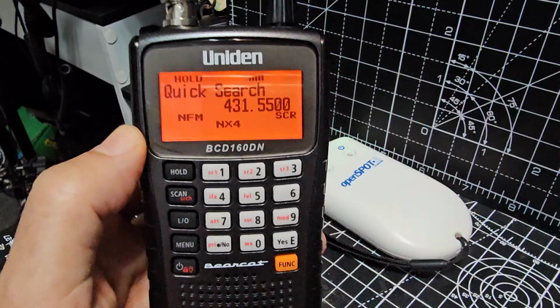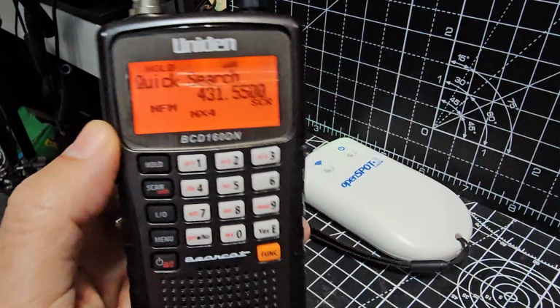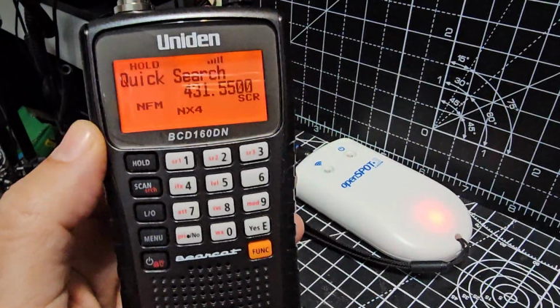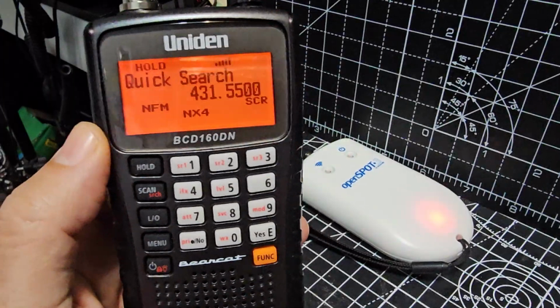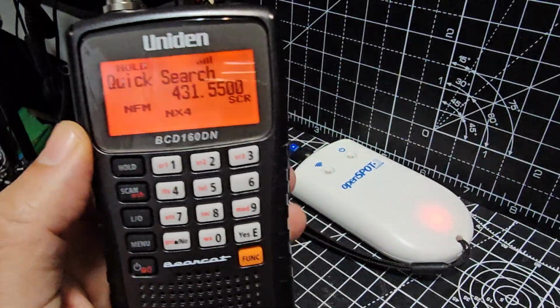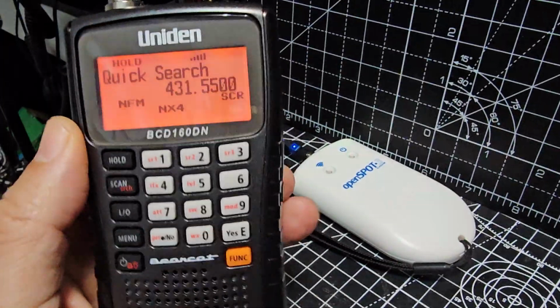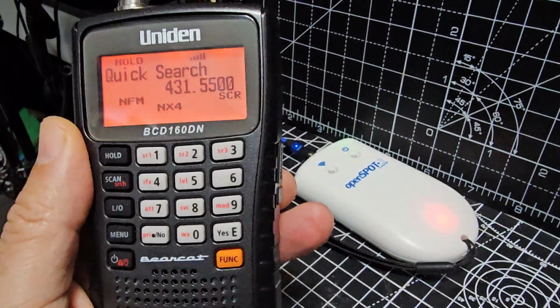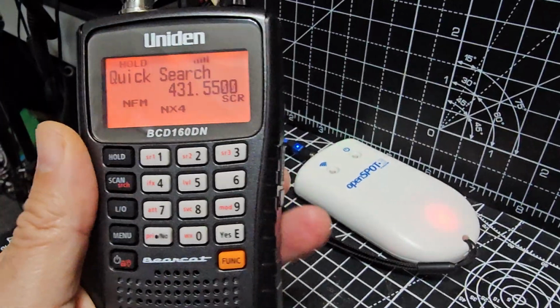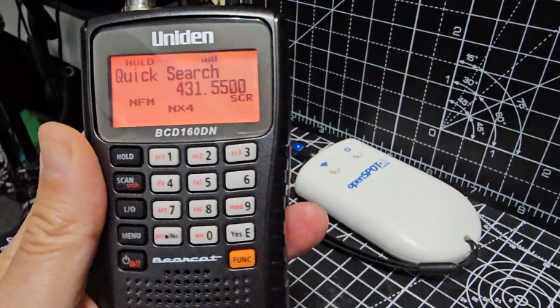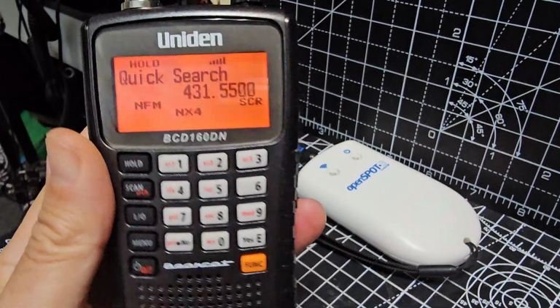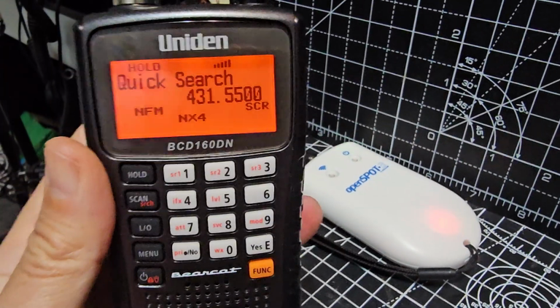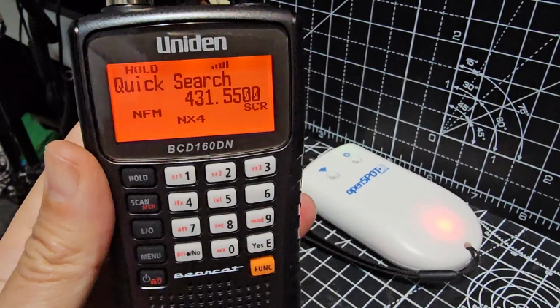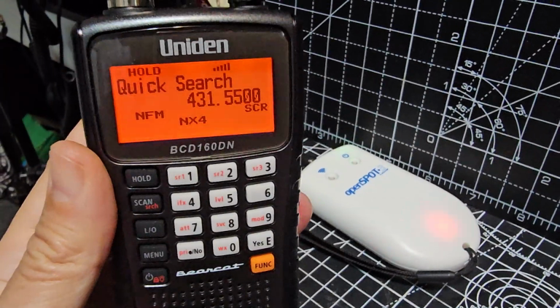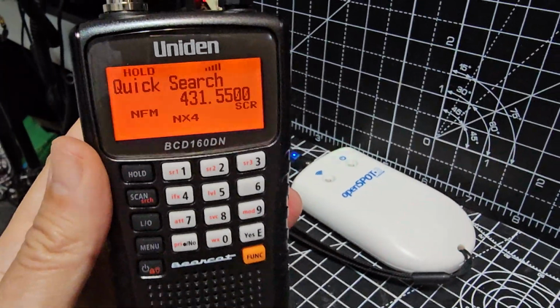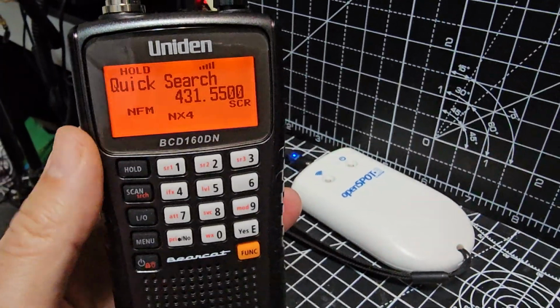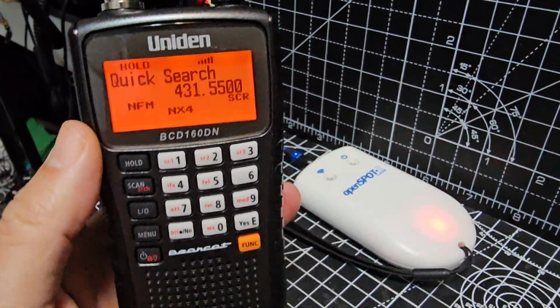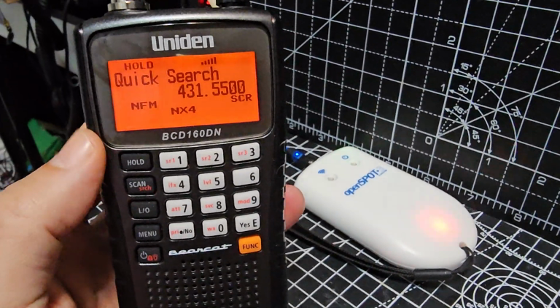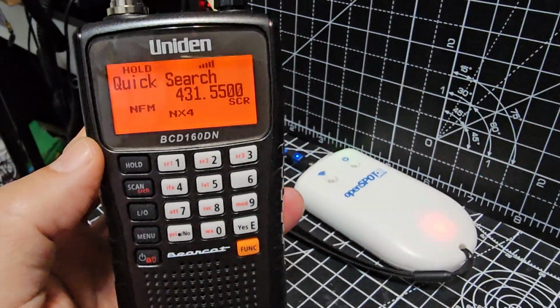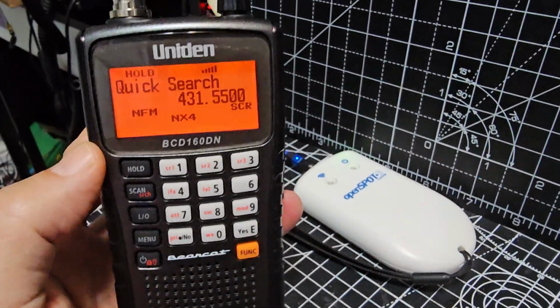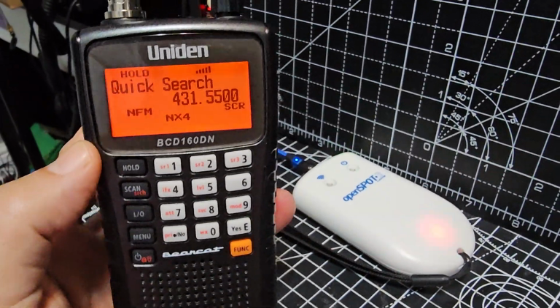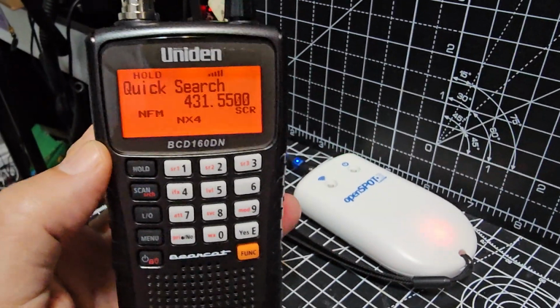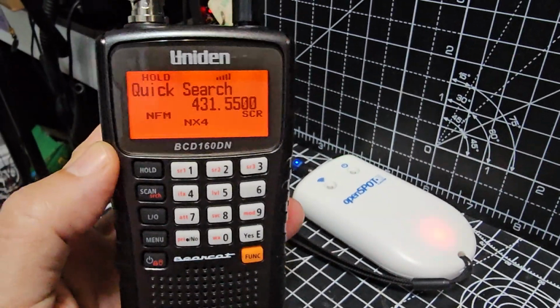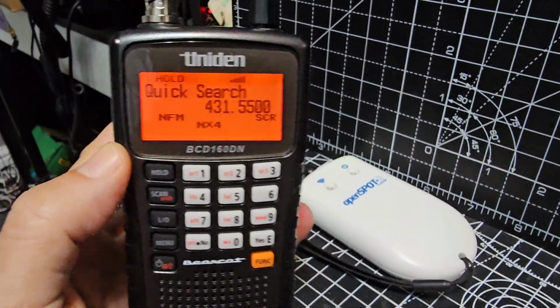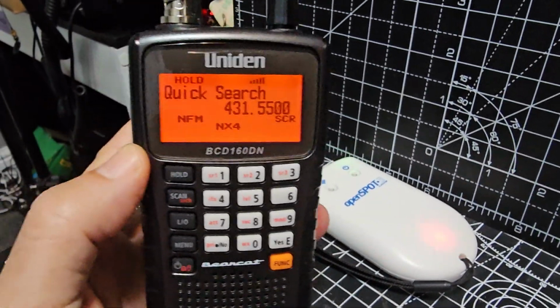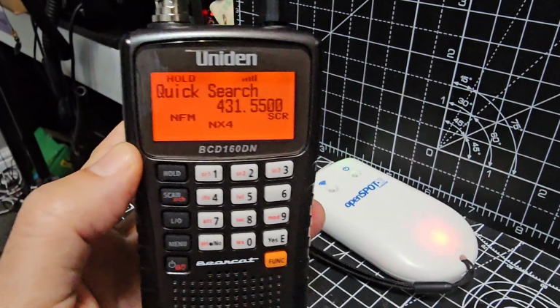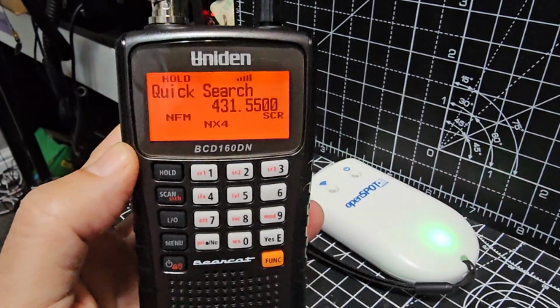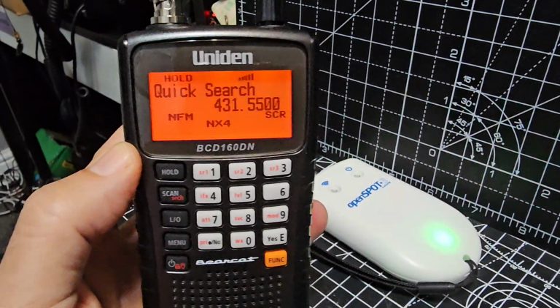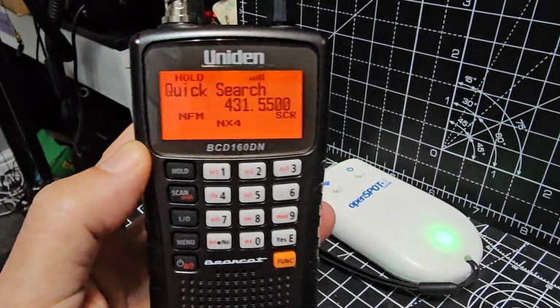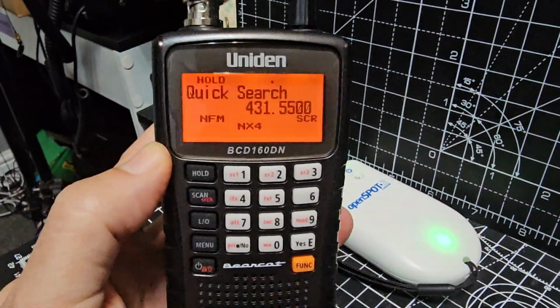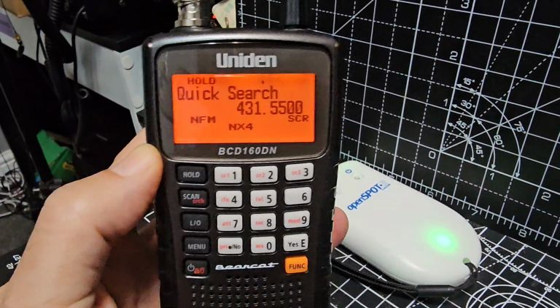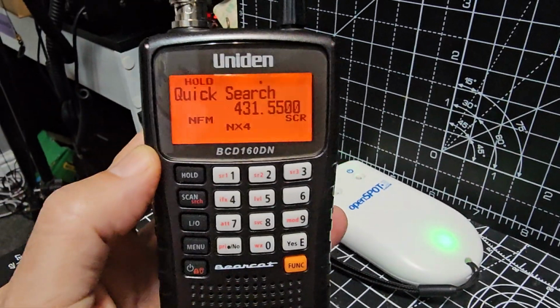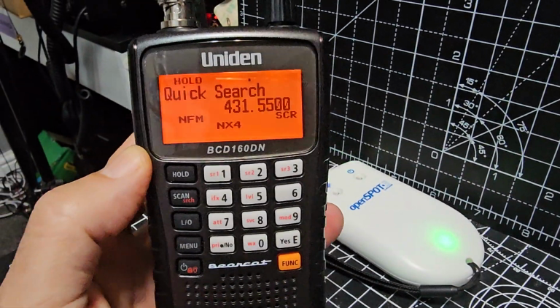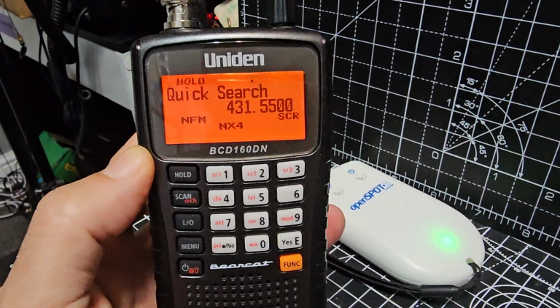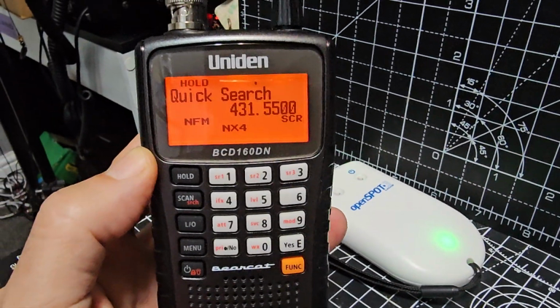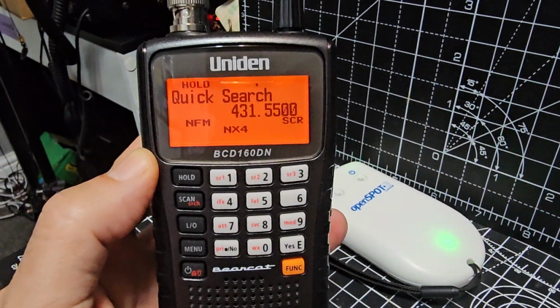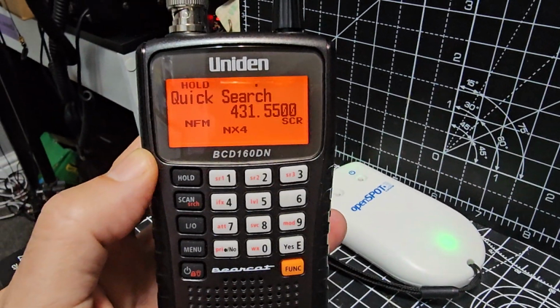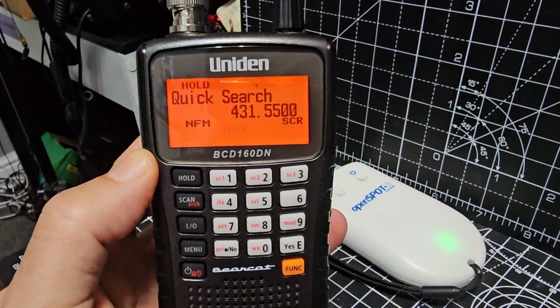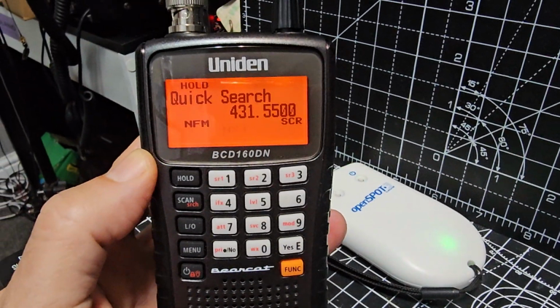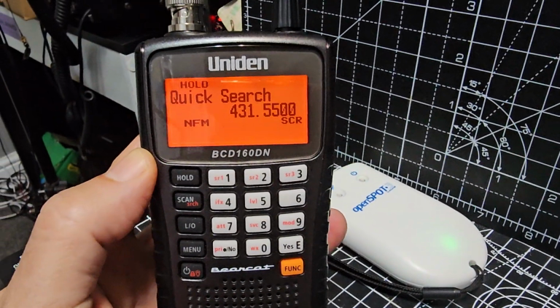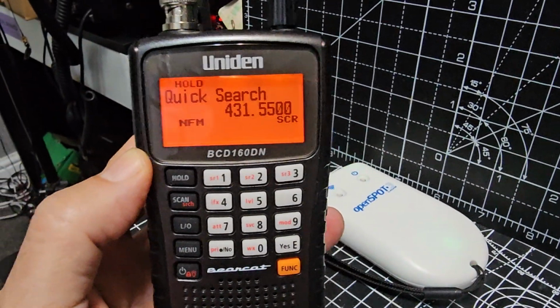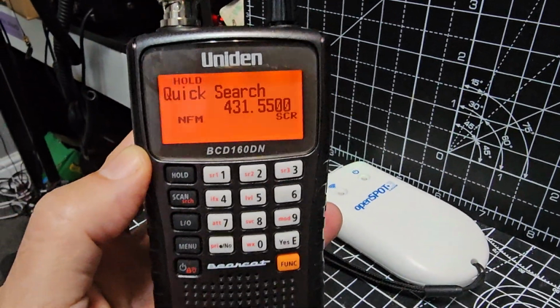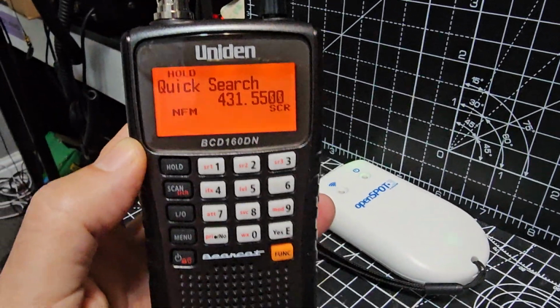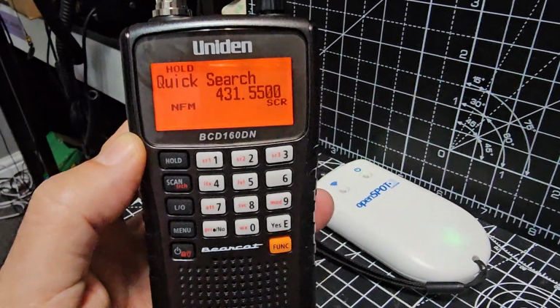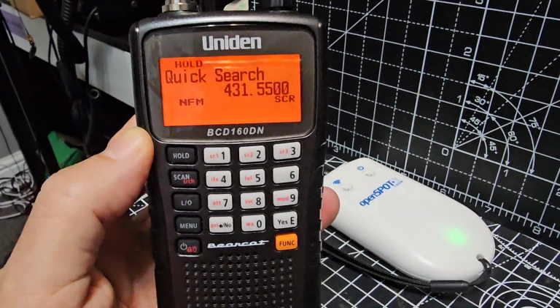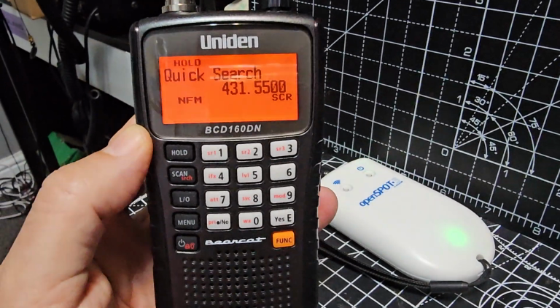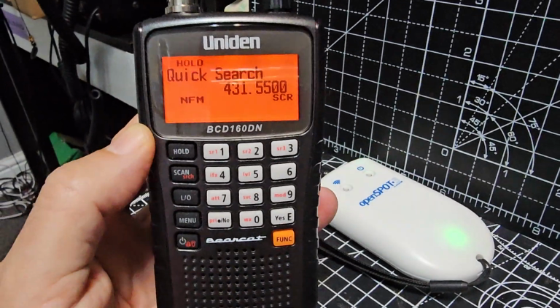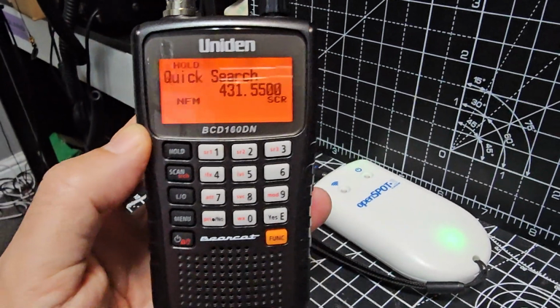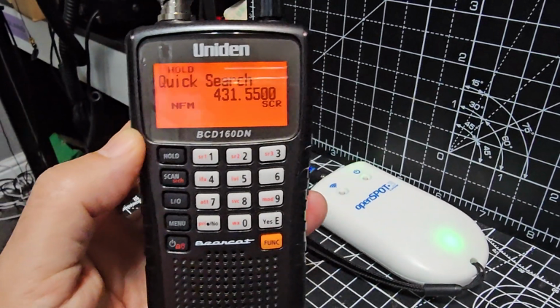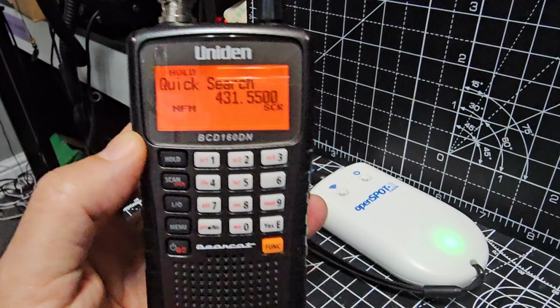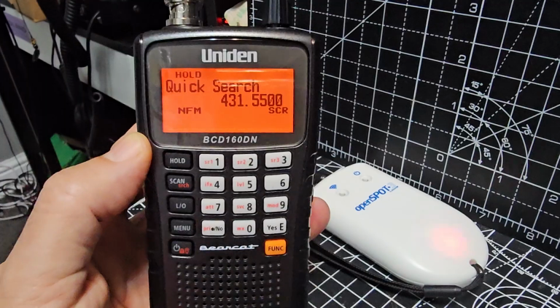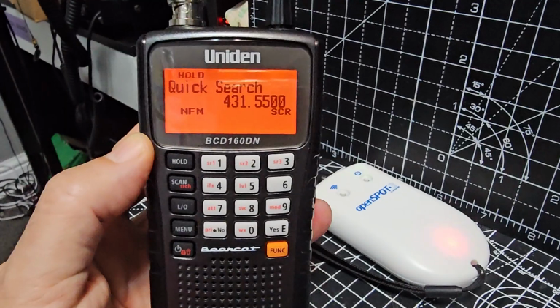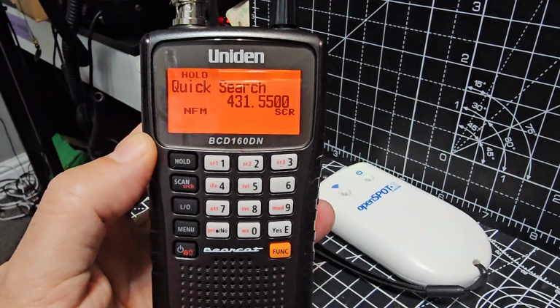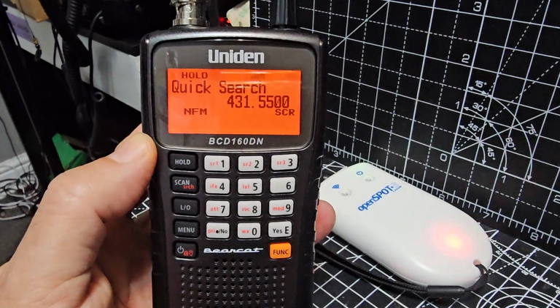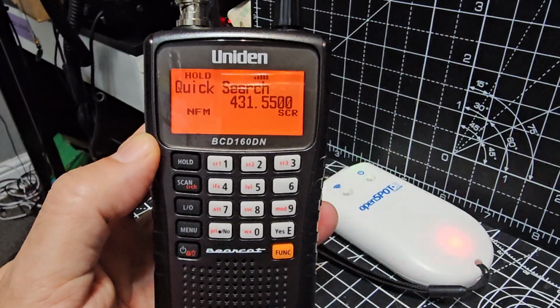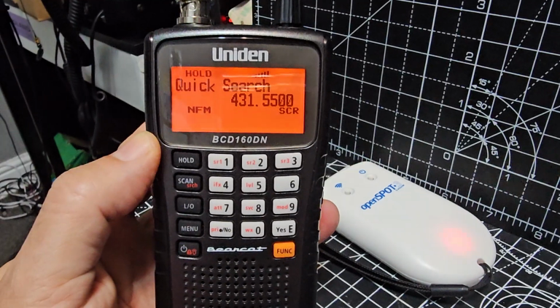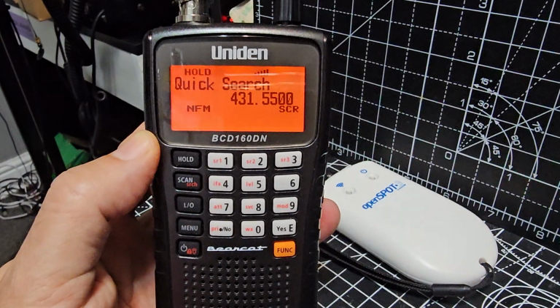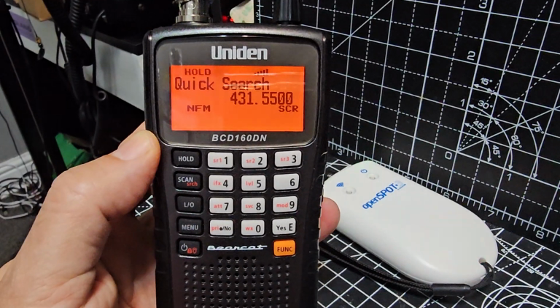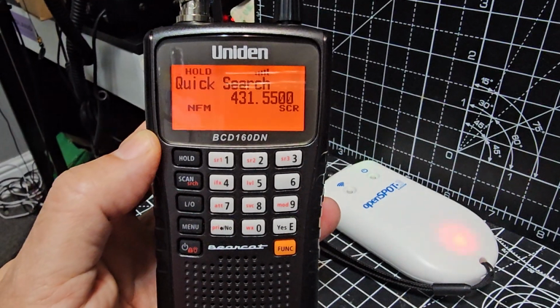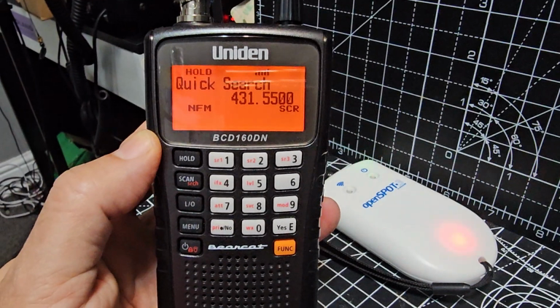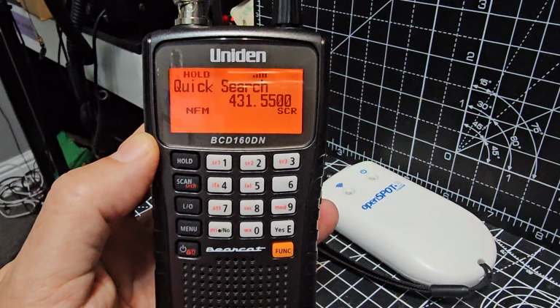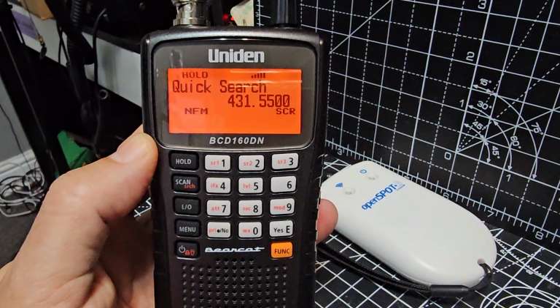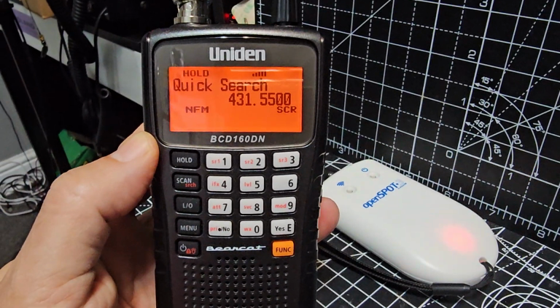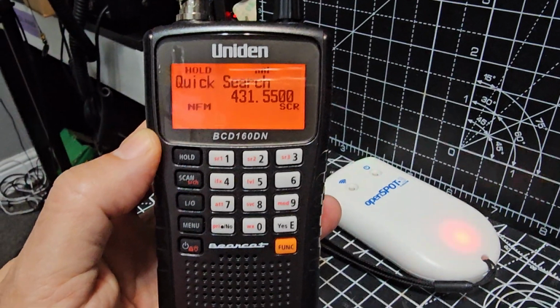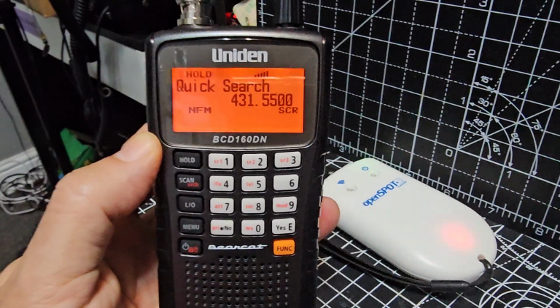M0 FXB Hamtech, take a look here. This is a Uniden BCD-160DN. It receives DMR and NXDN.